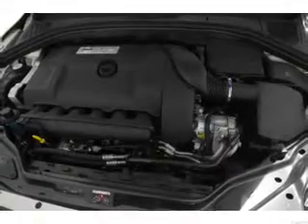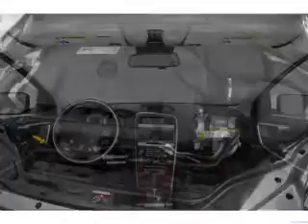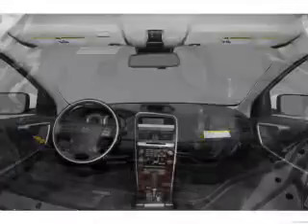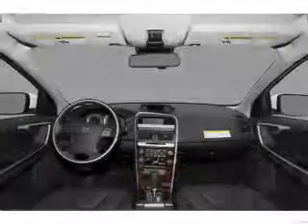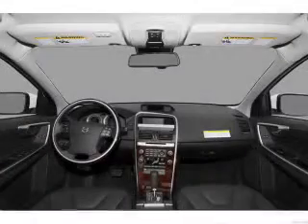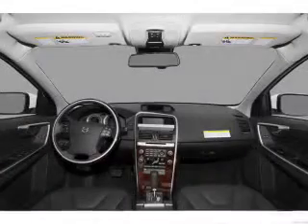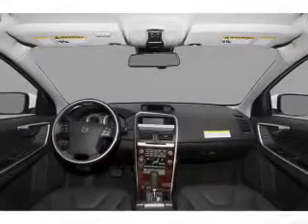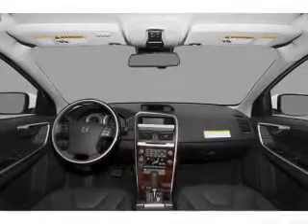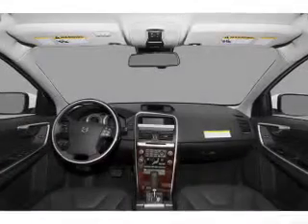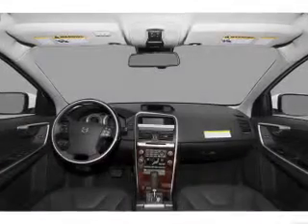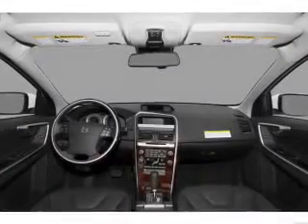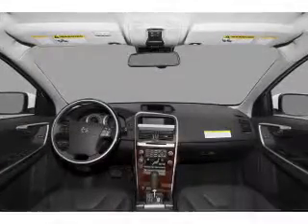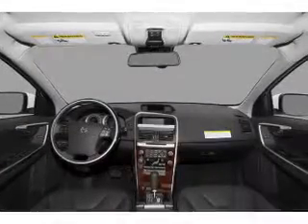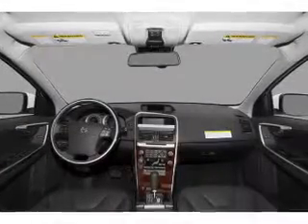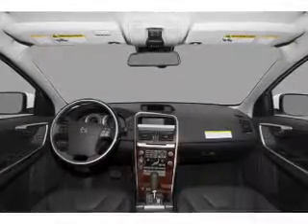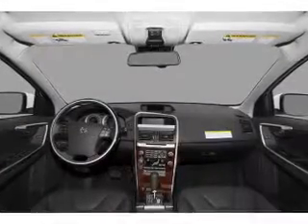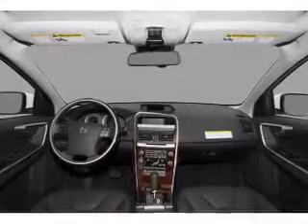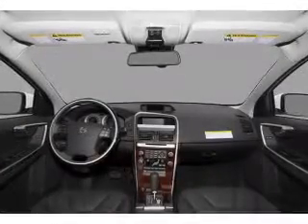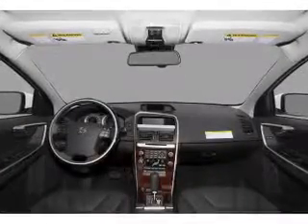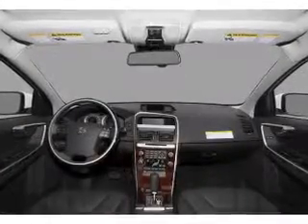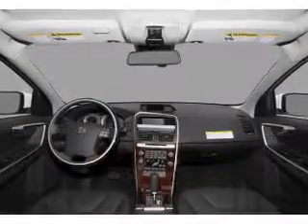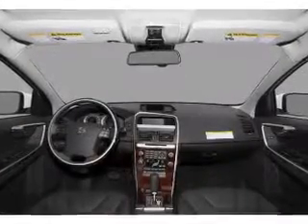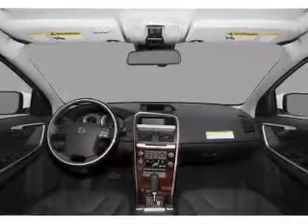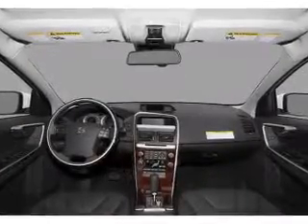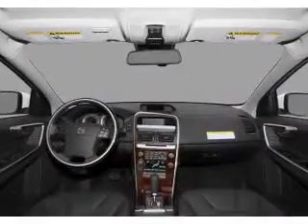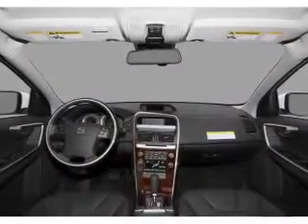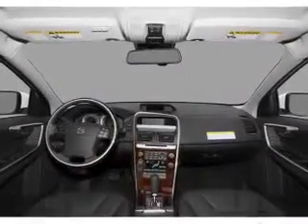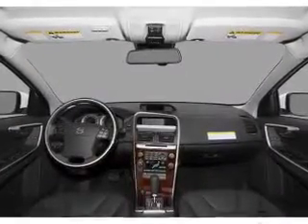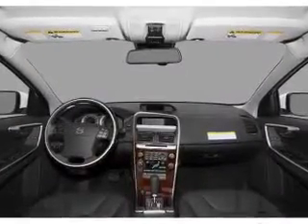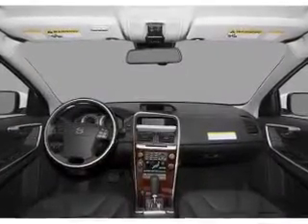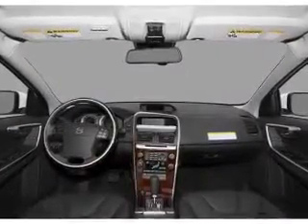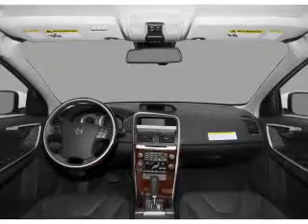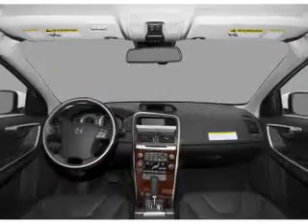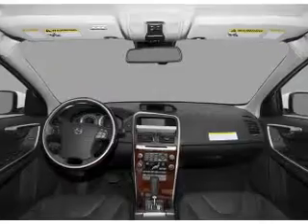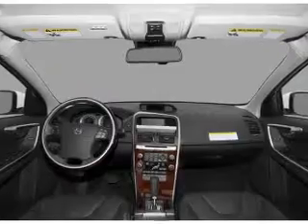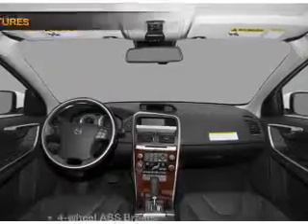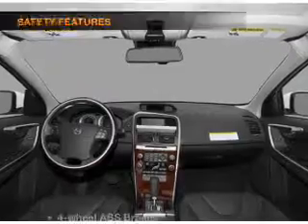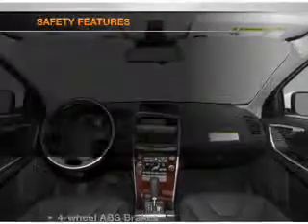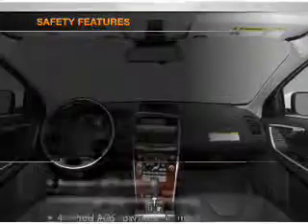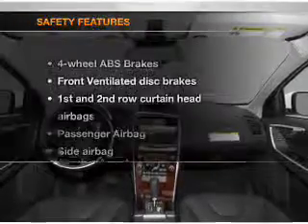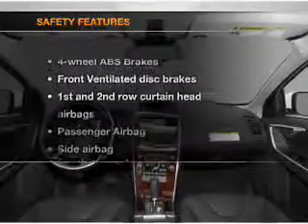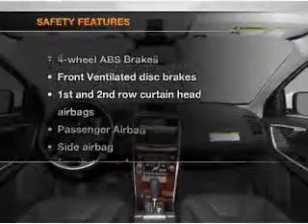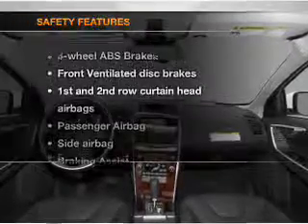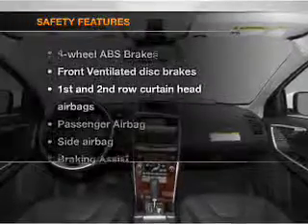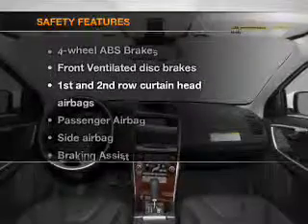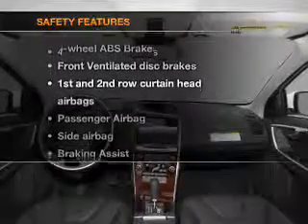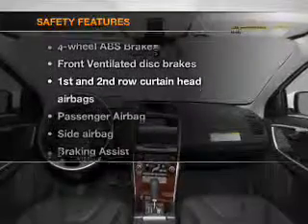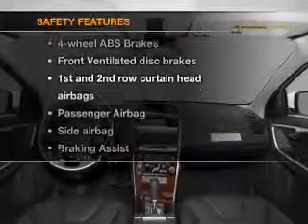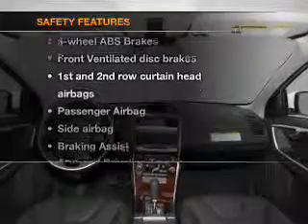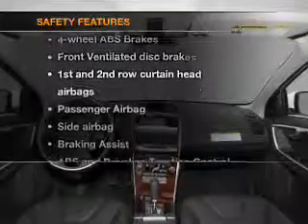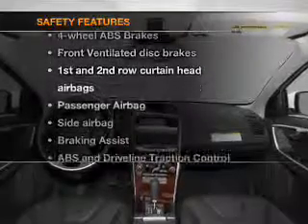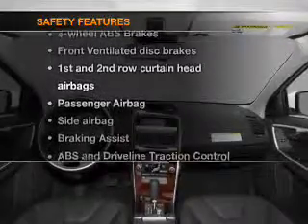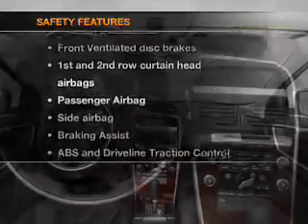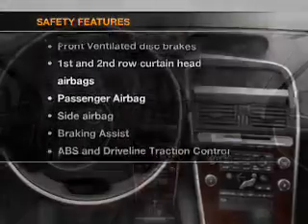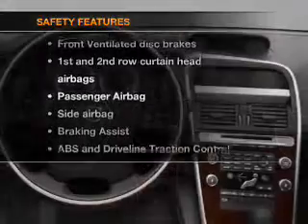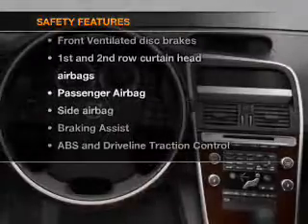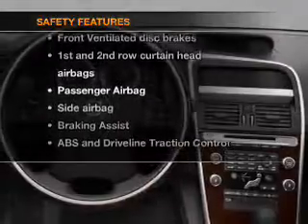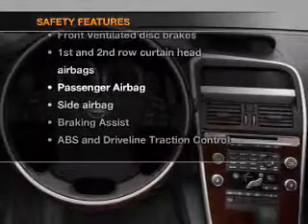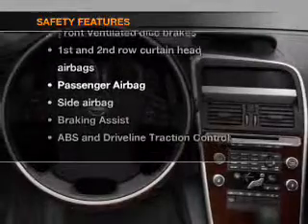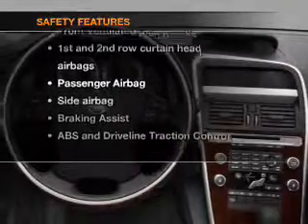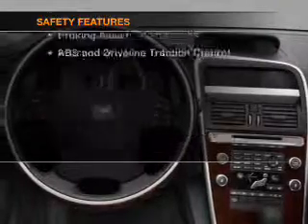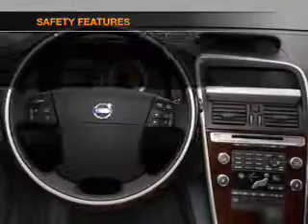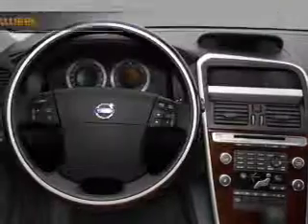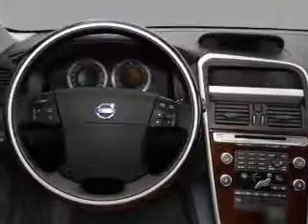Cruise control, an alarm system, an AM-FM stereo with a CD player. And for your peace of mind, the following safety equipment is included.